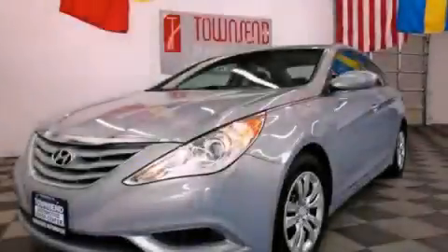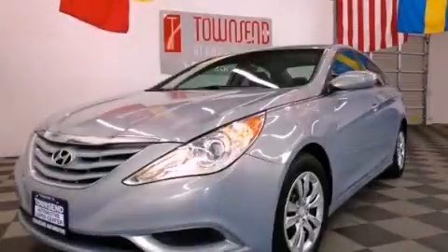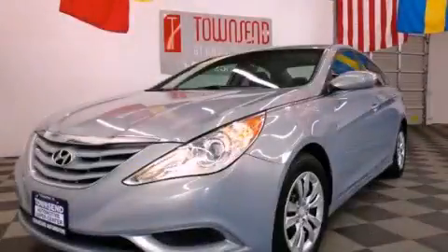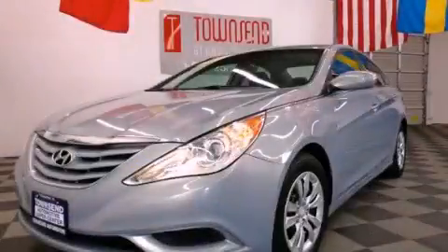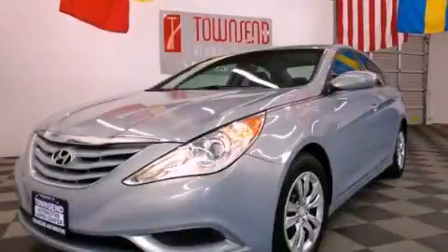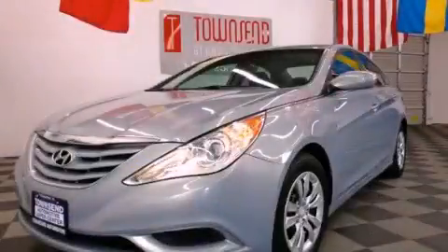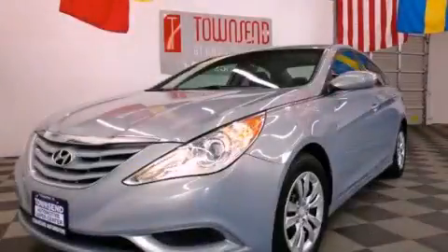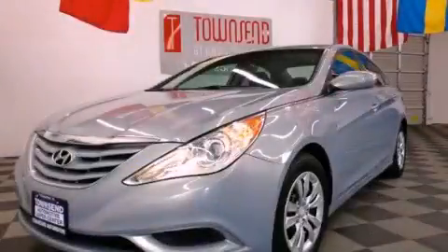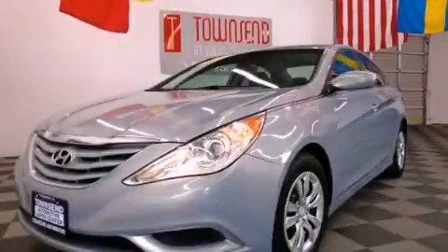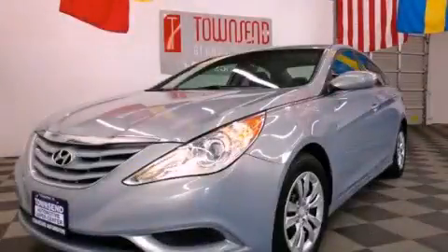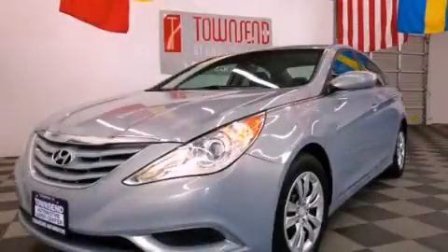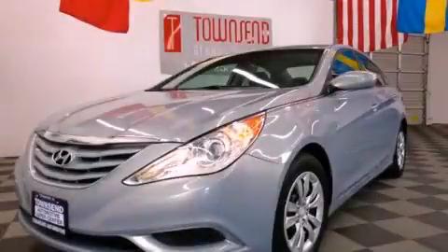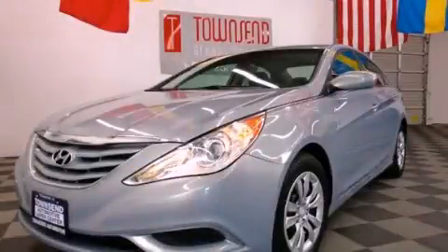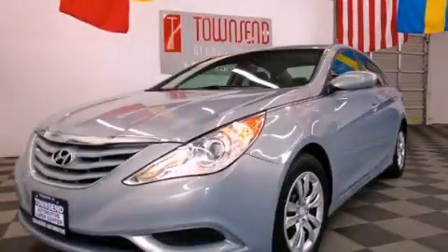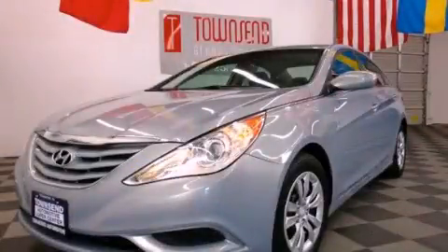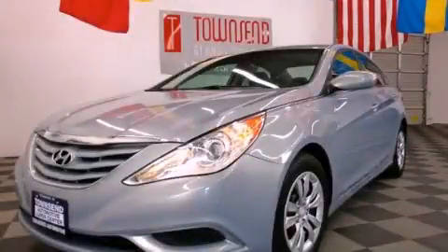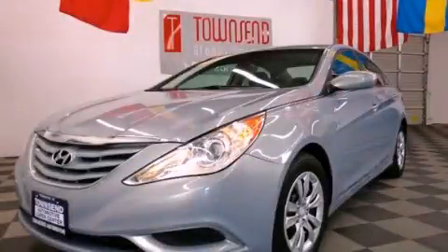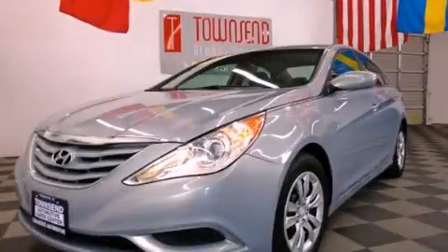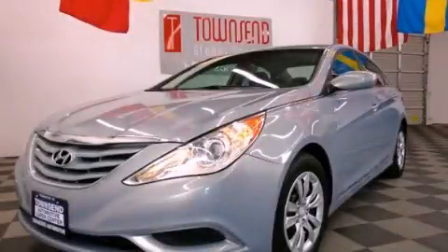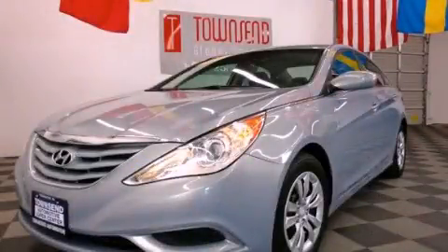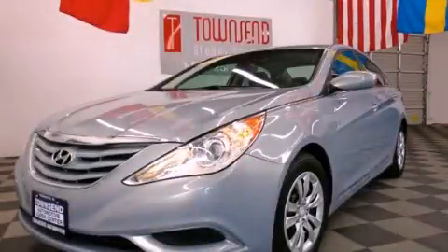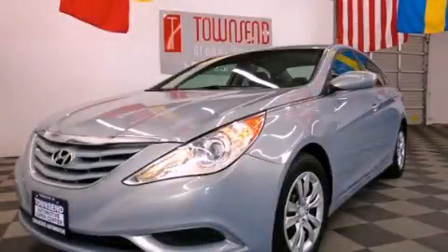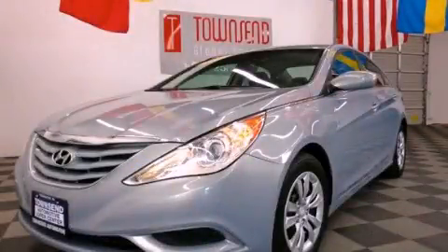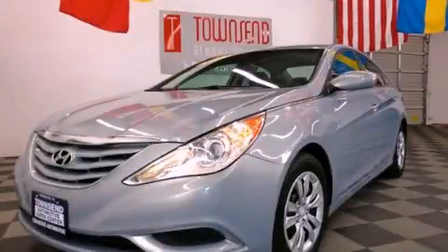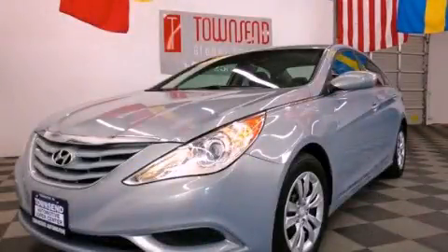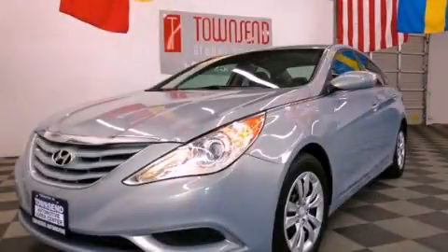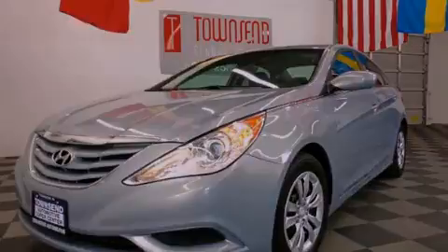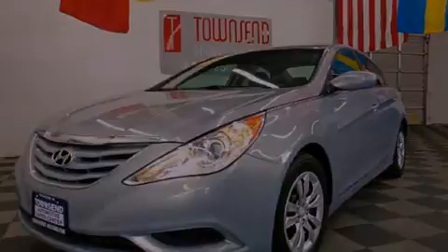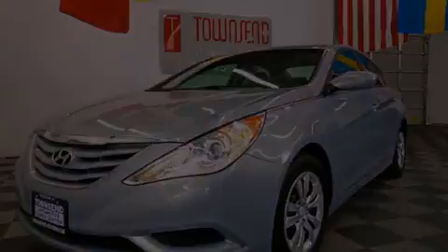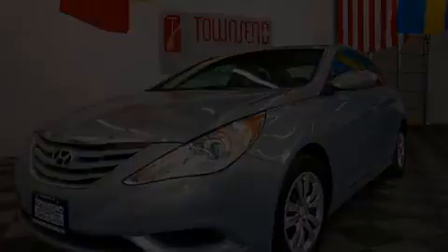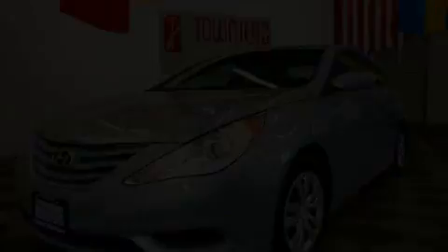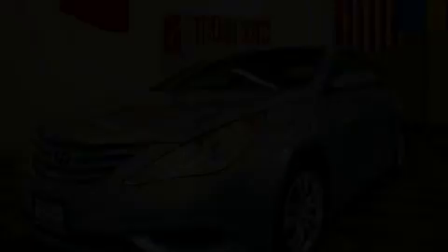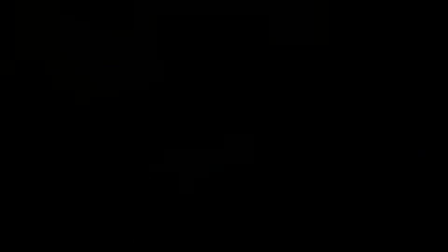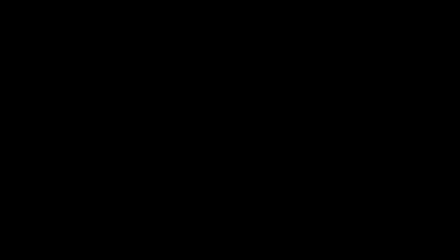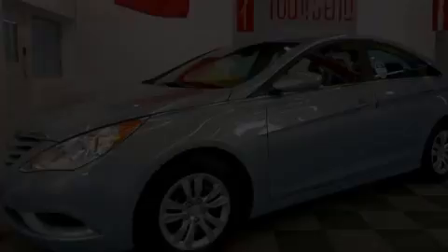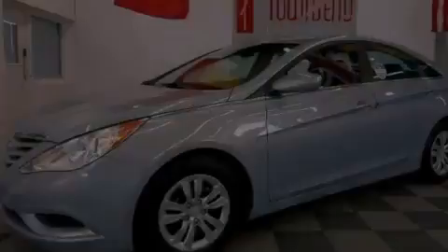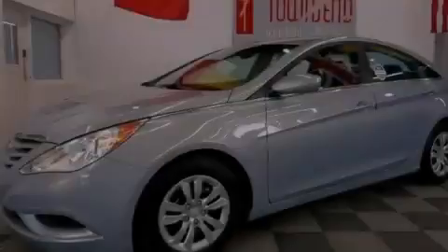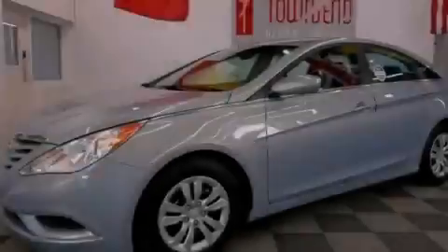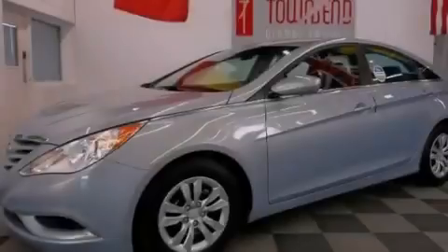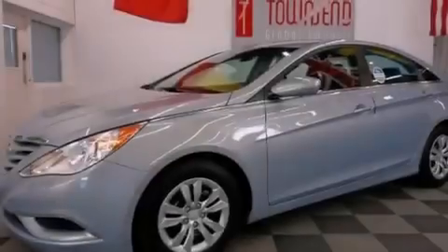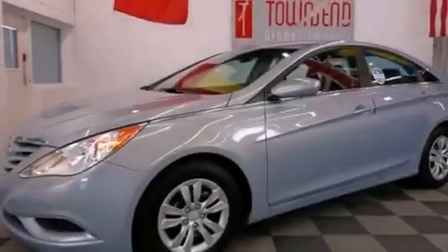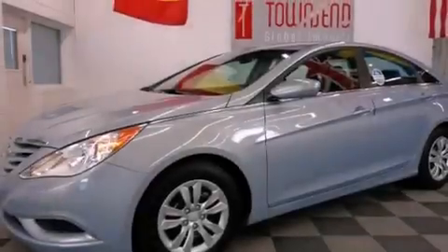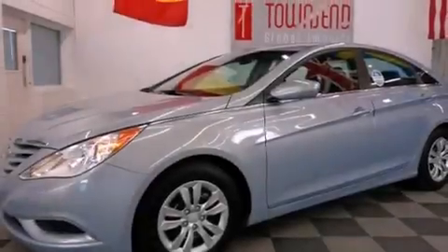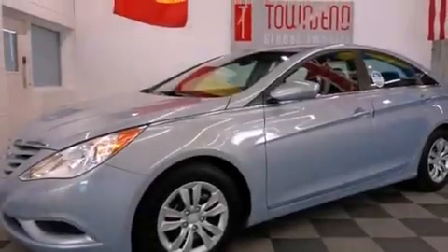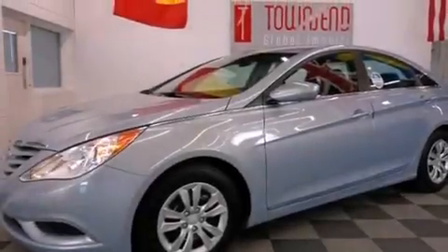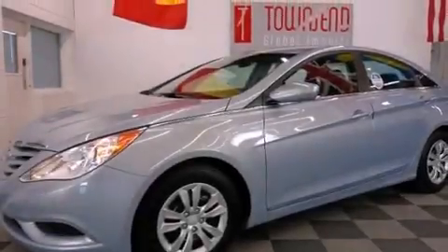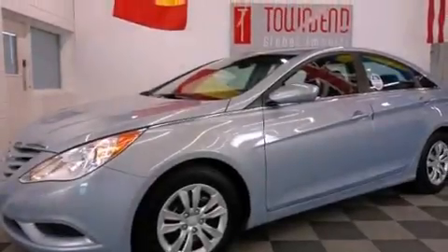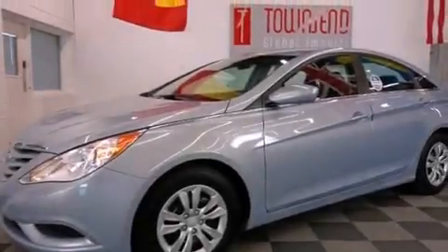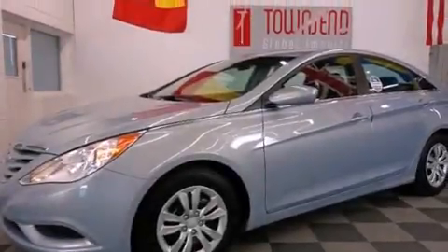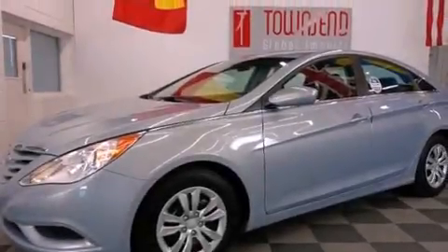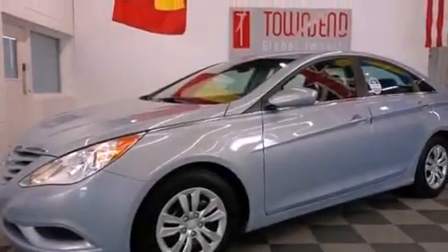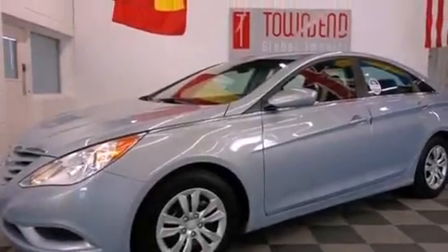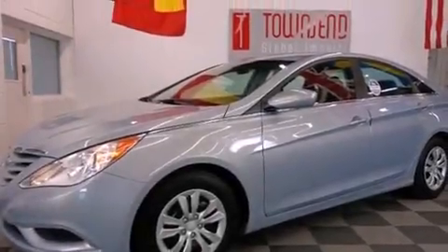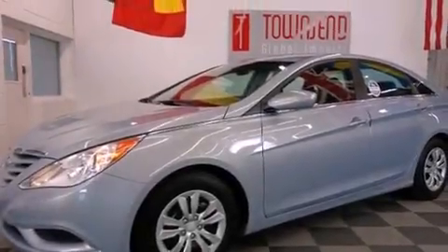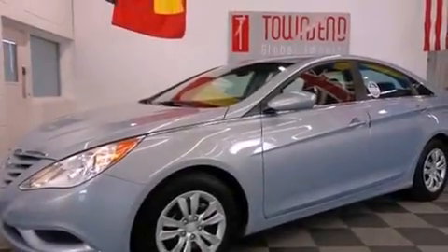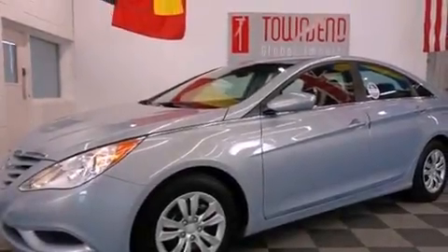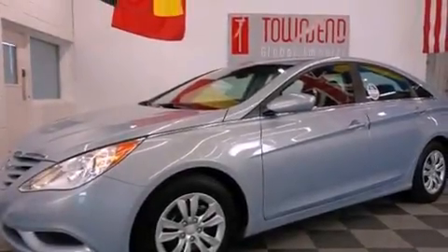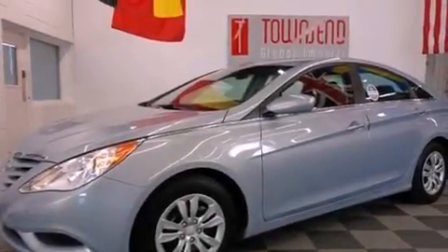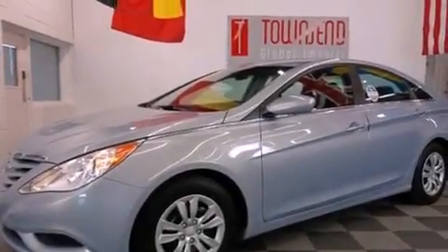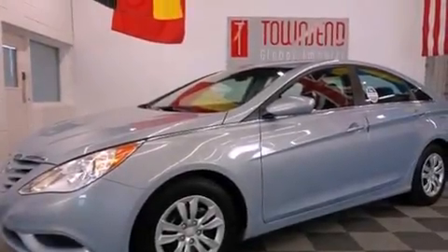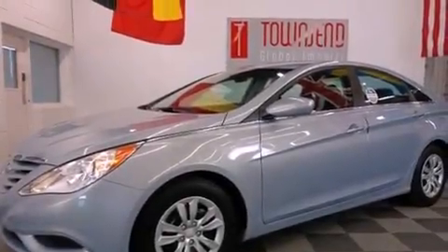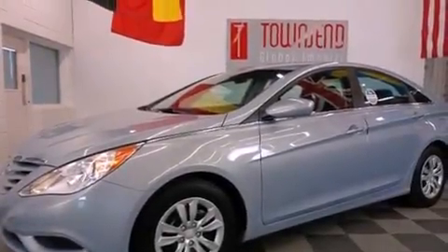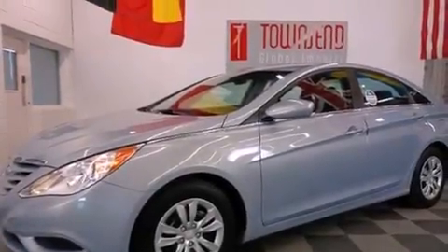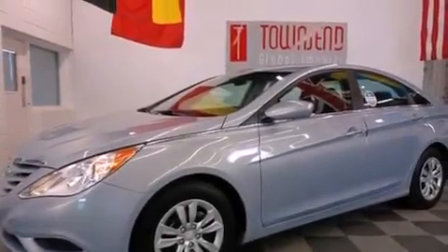This is a 2011 Hyundai Sonata. It has a 2.4-liter four-cylinder engine and an automatic transmission.